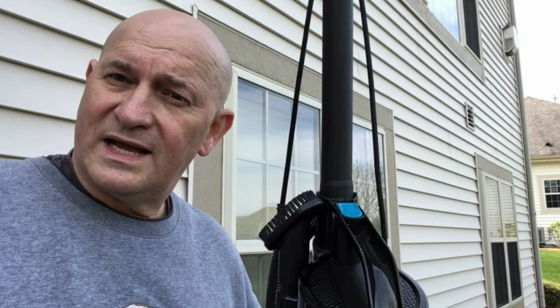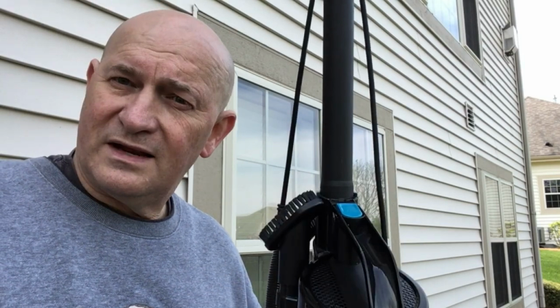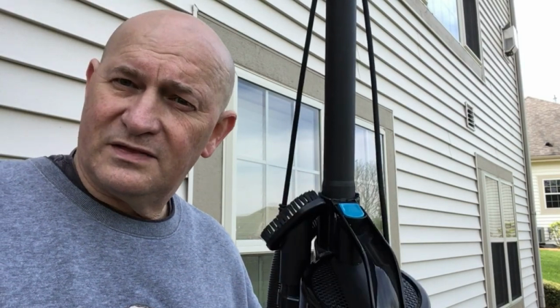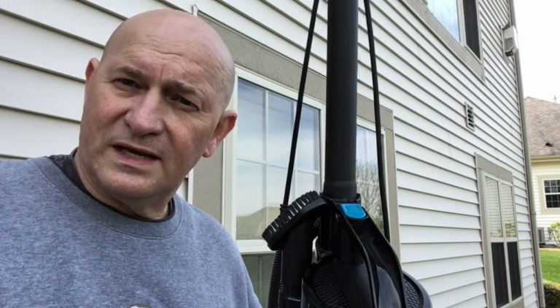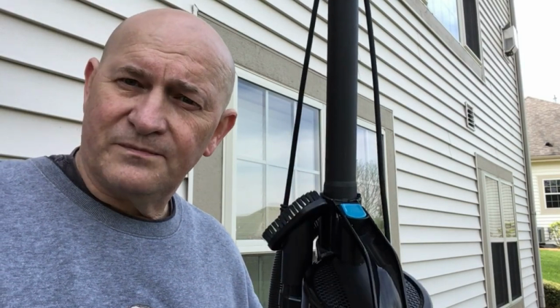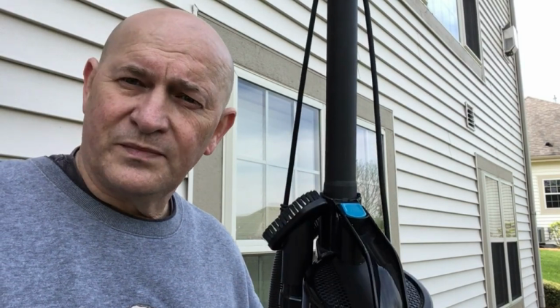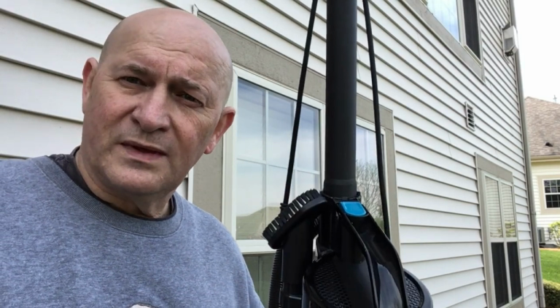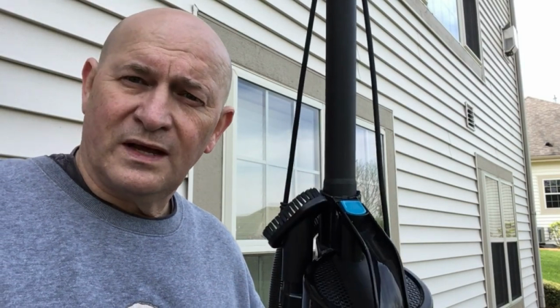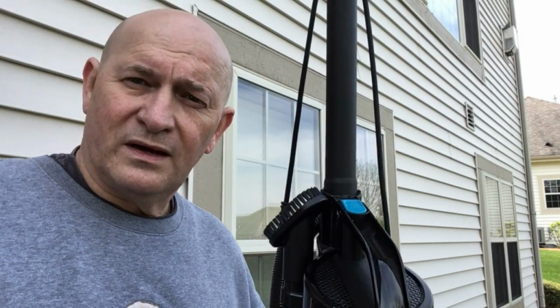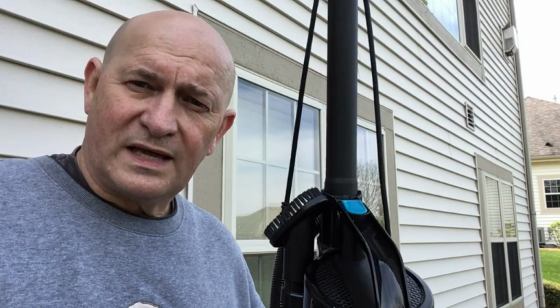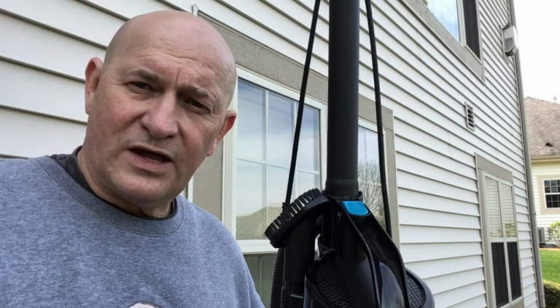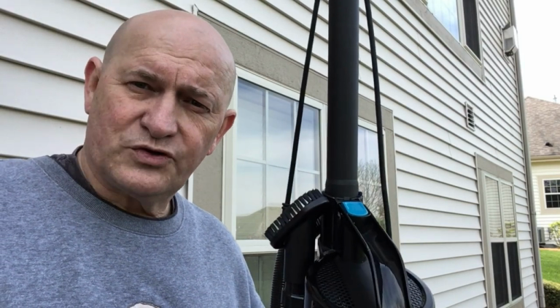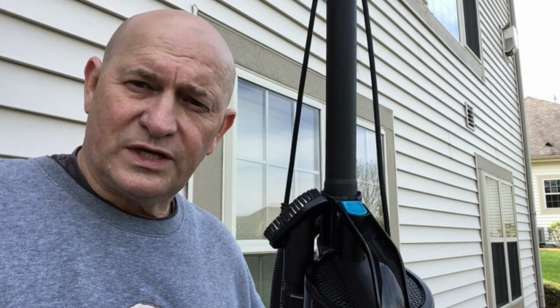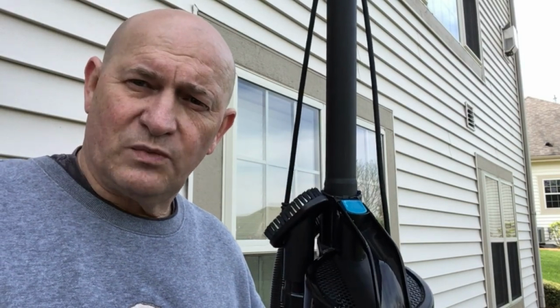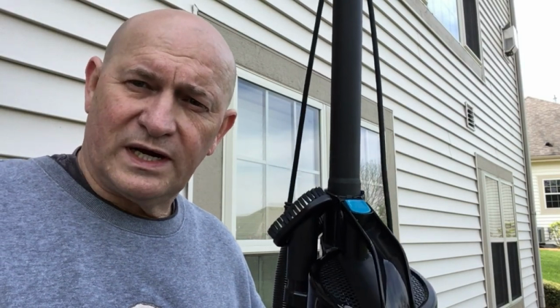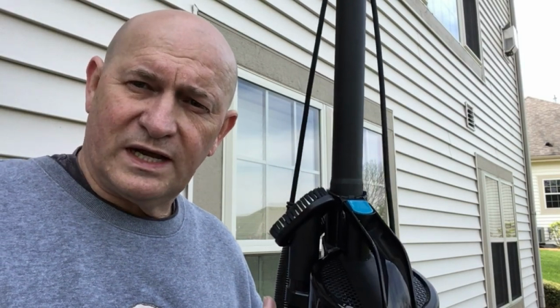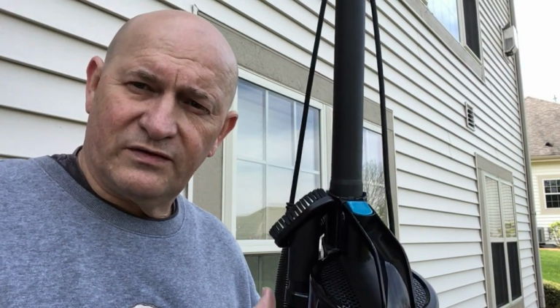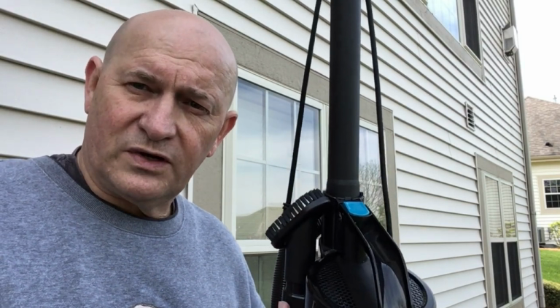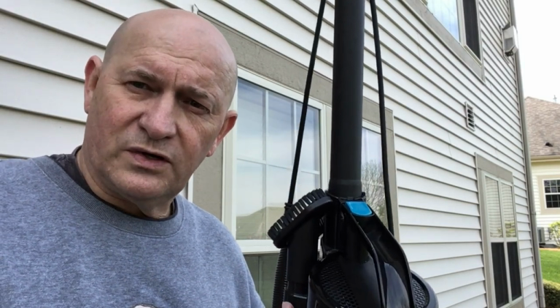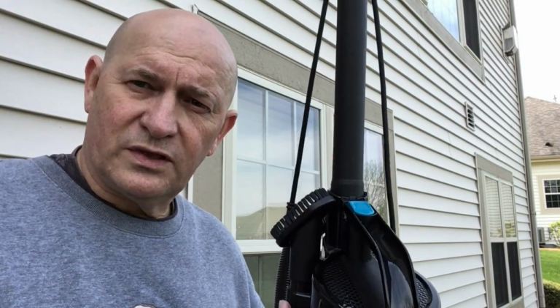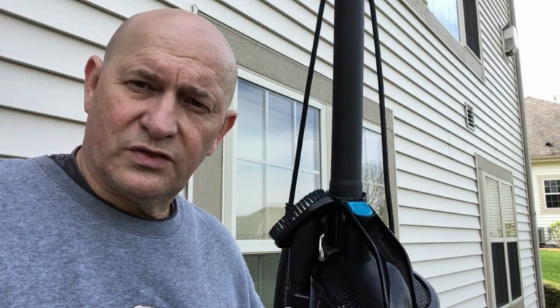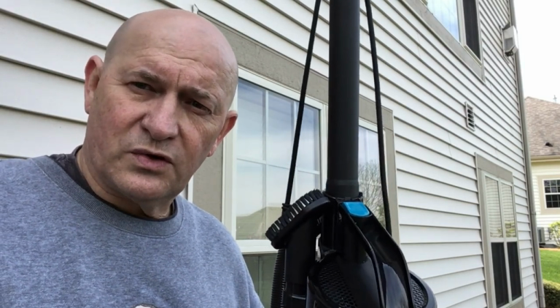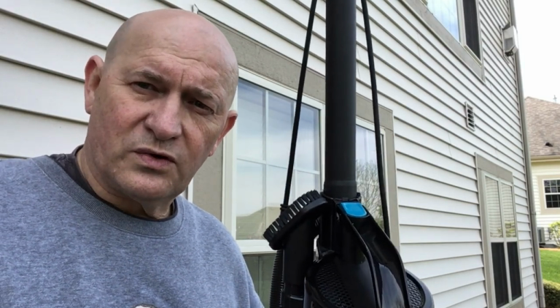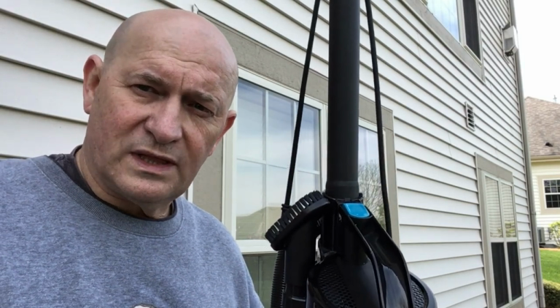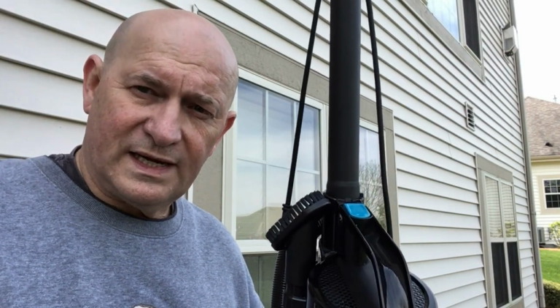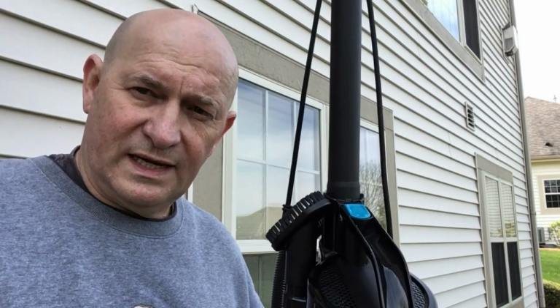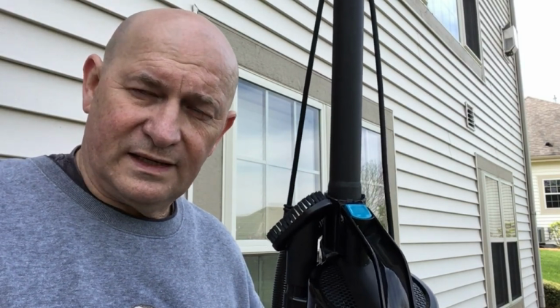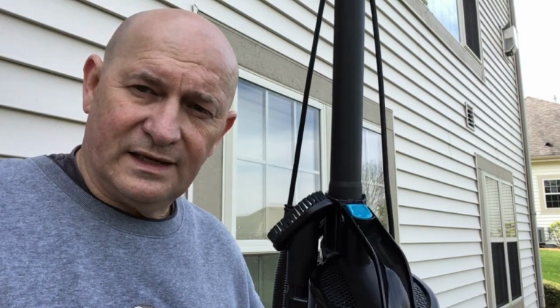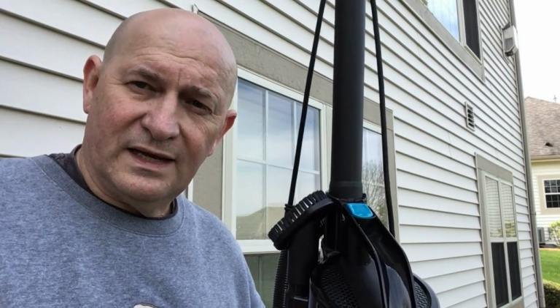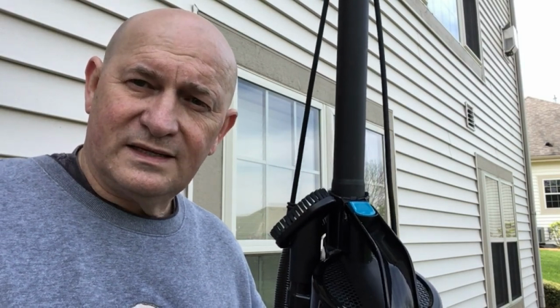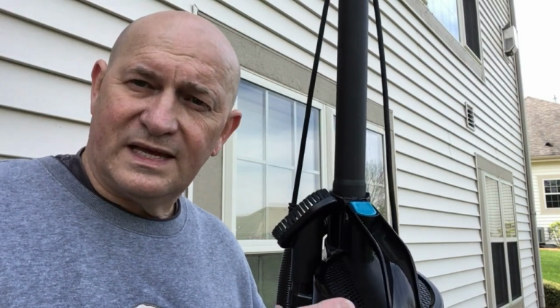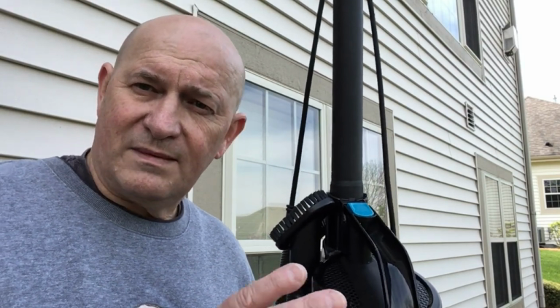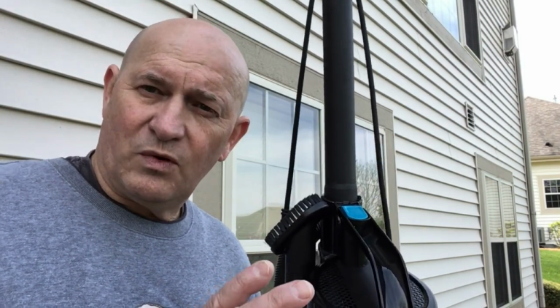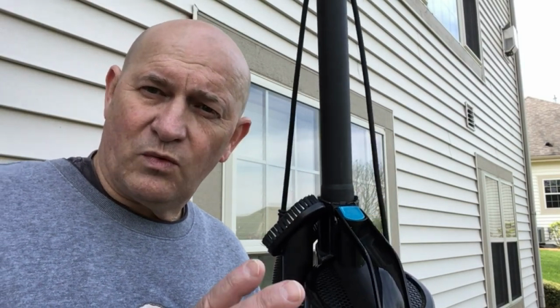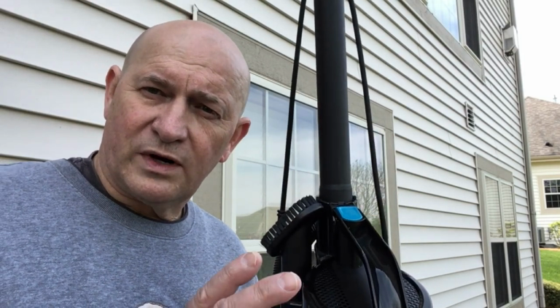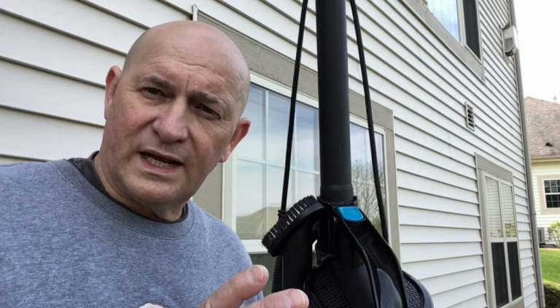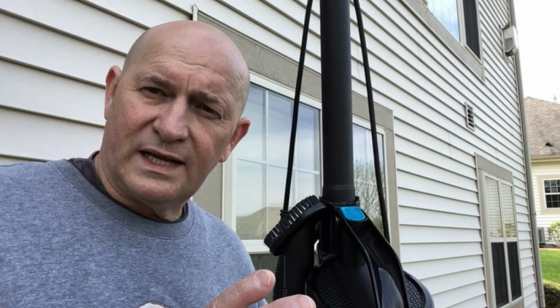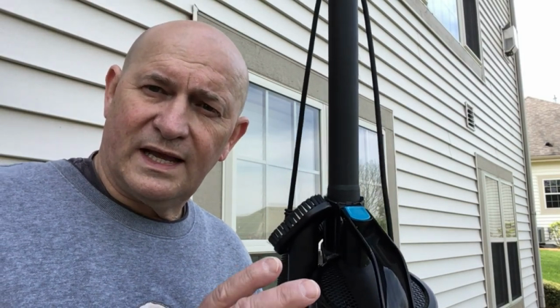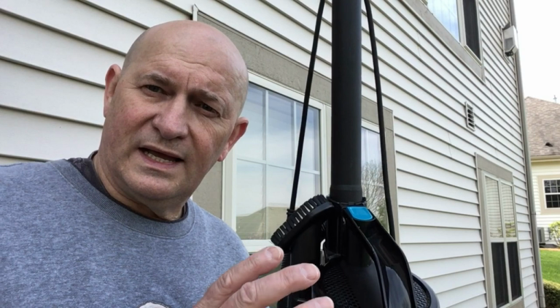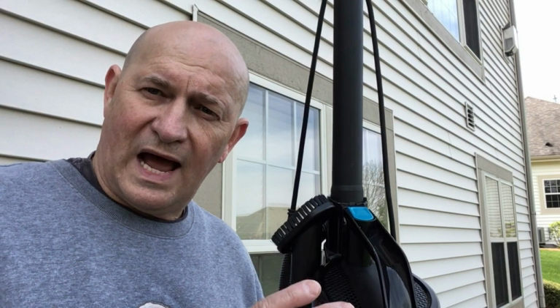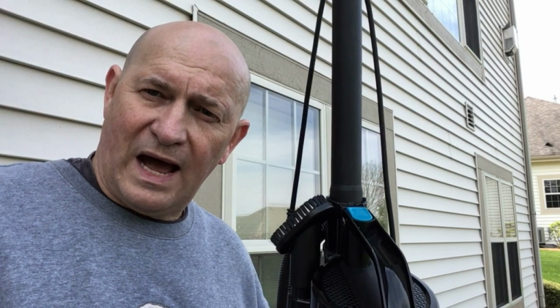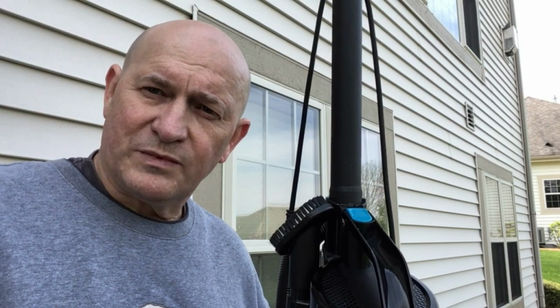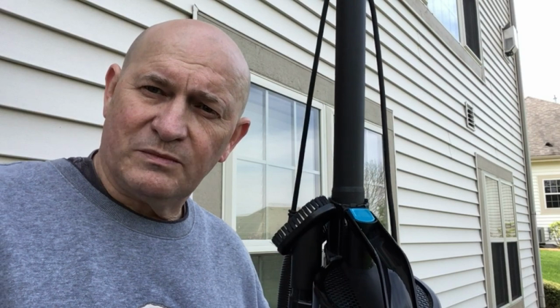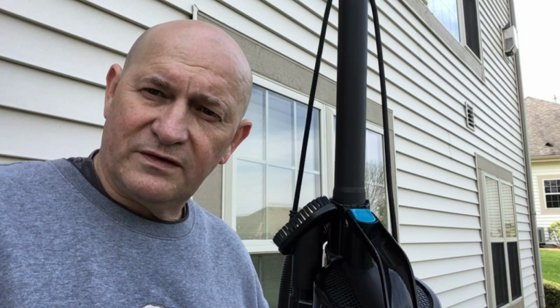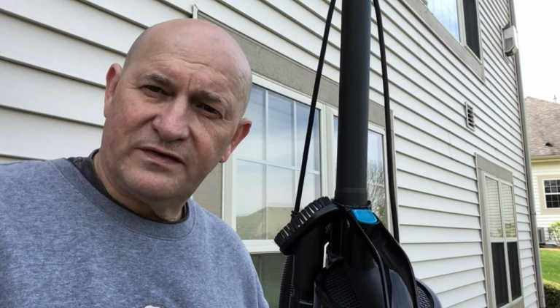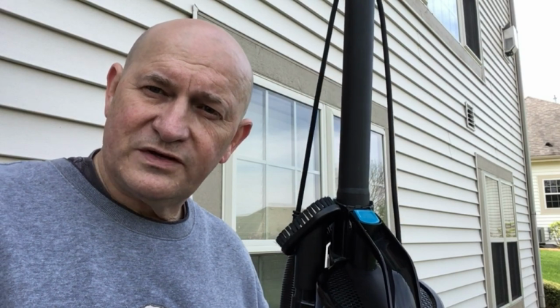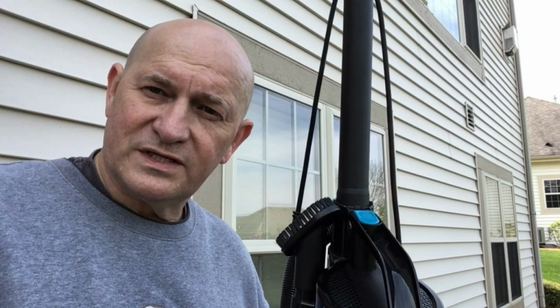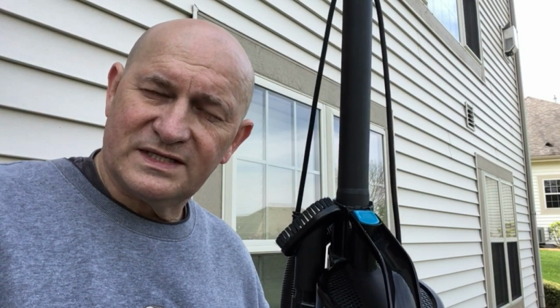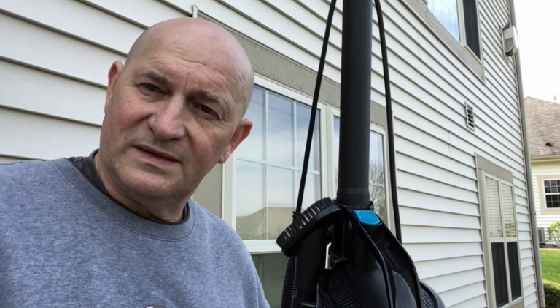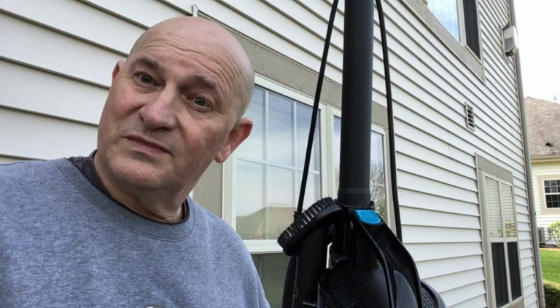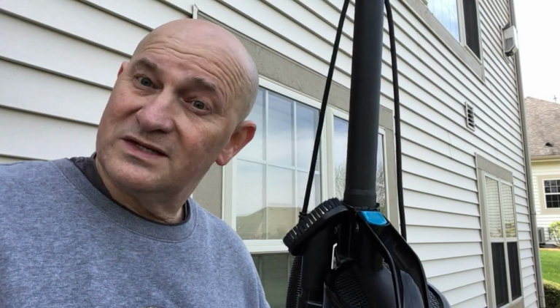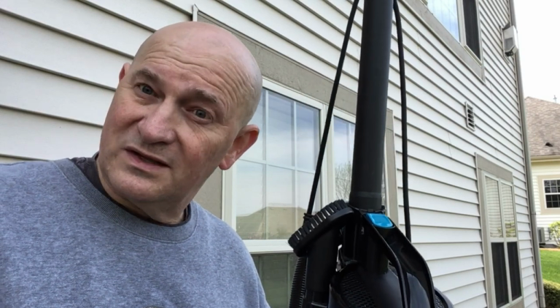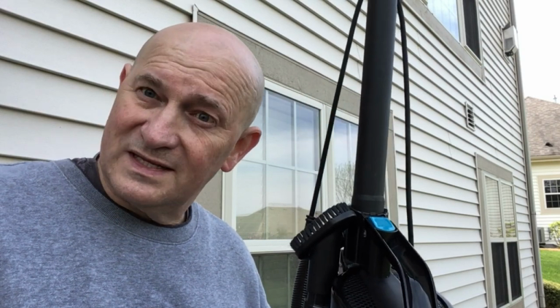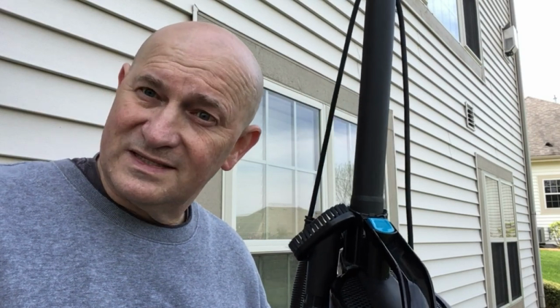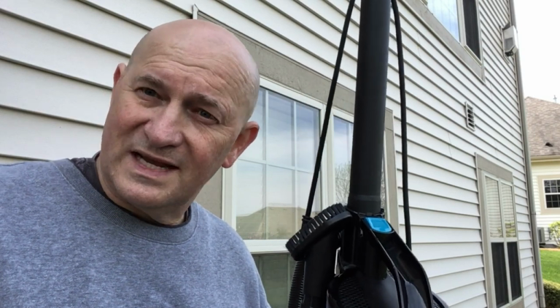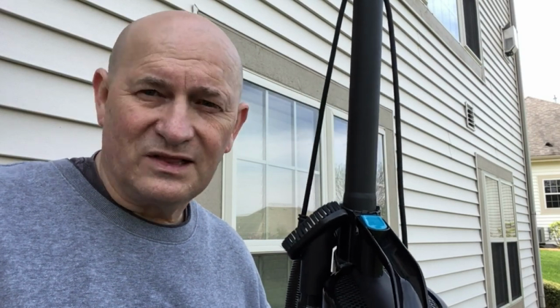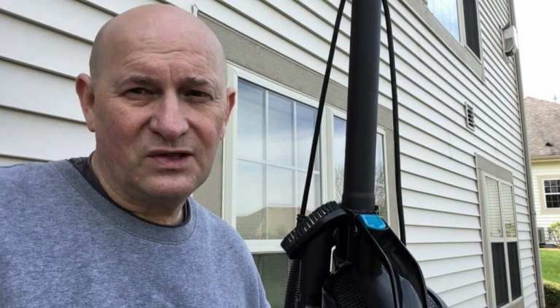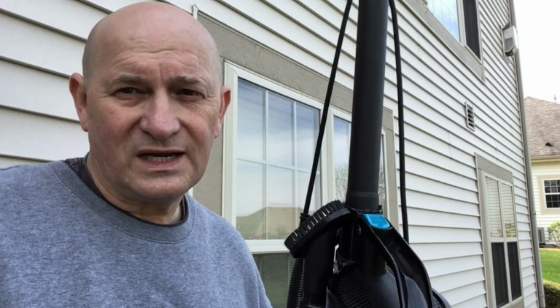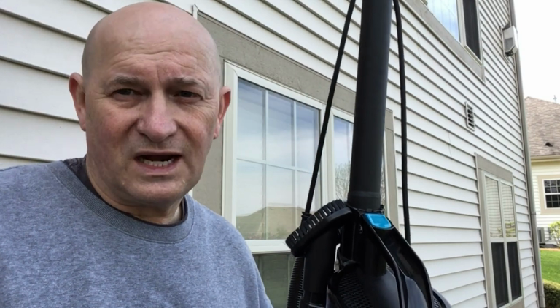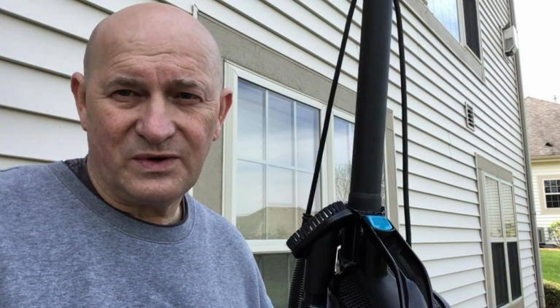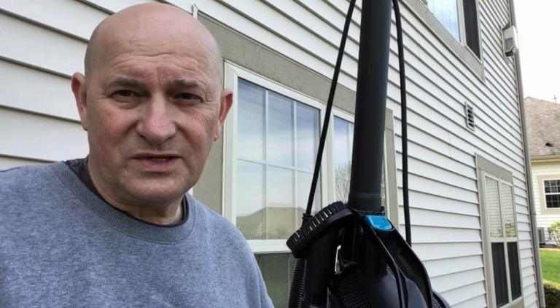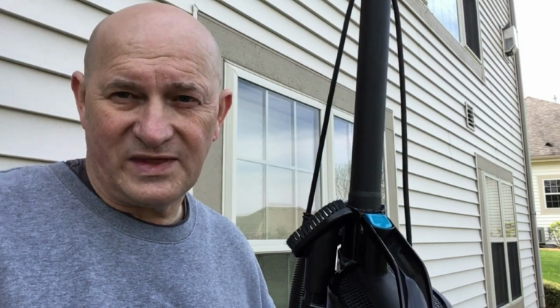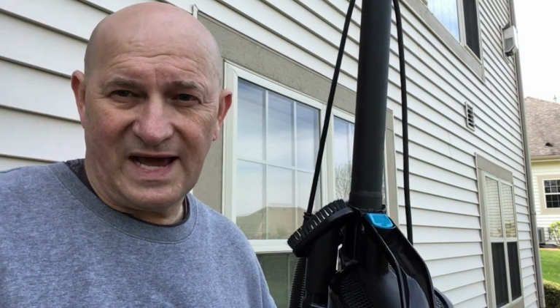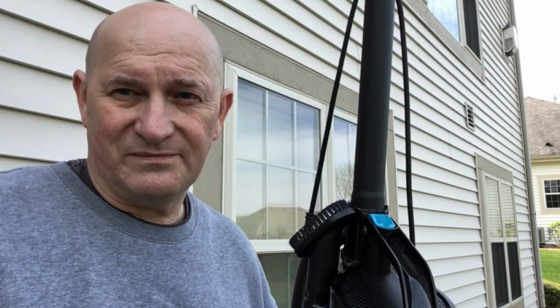But like anything, occasionally you want to give it a good thorough cleaning to keep it working at optimal efficiency. So let's take a look at how we do that.